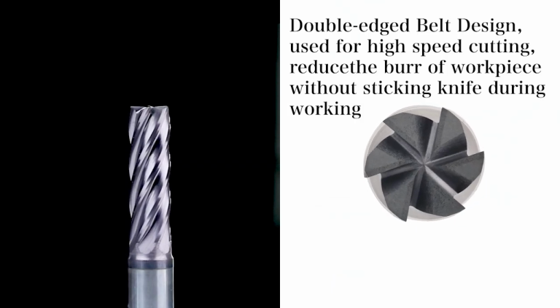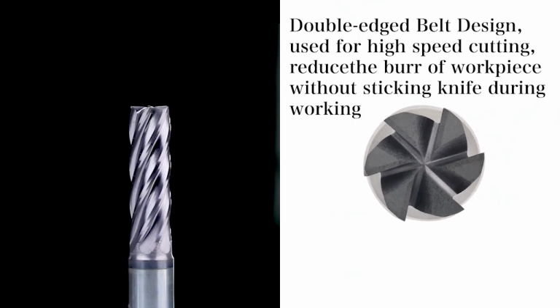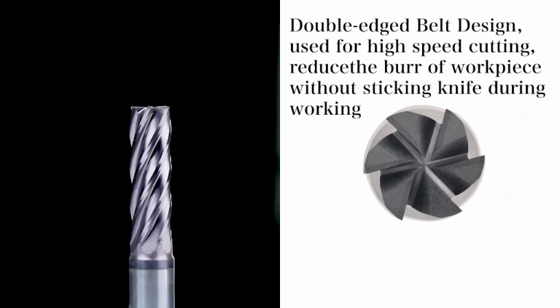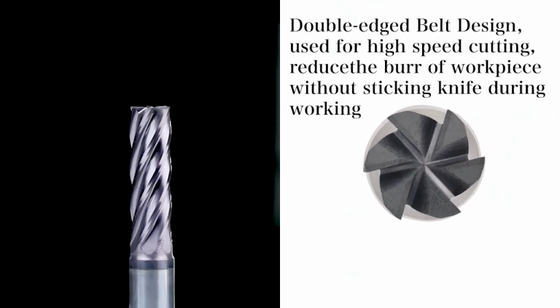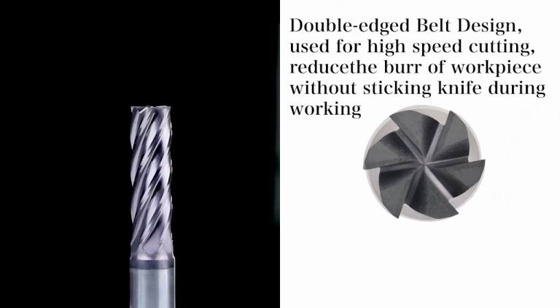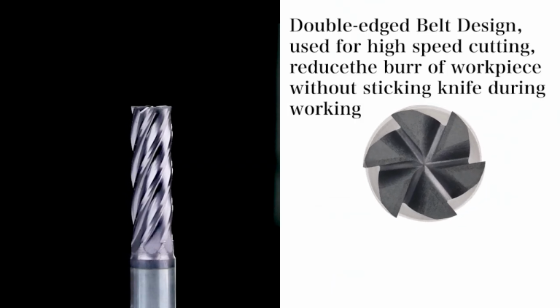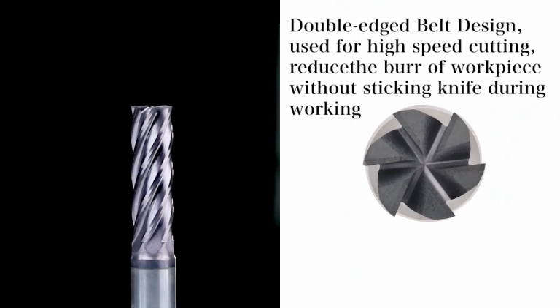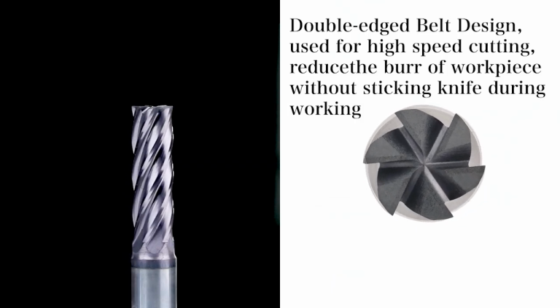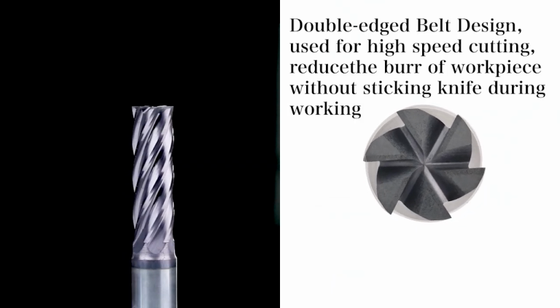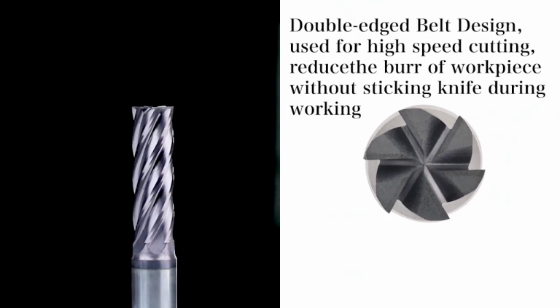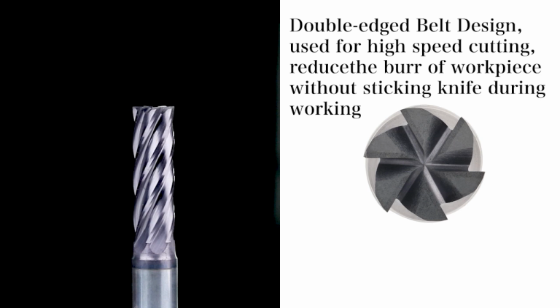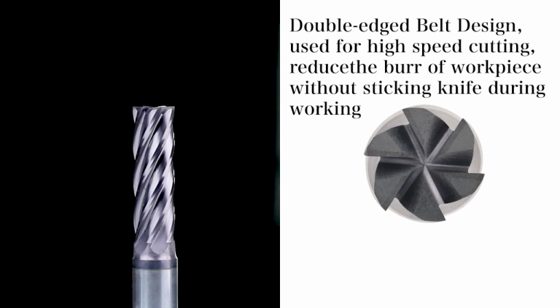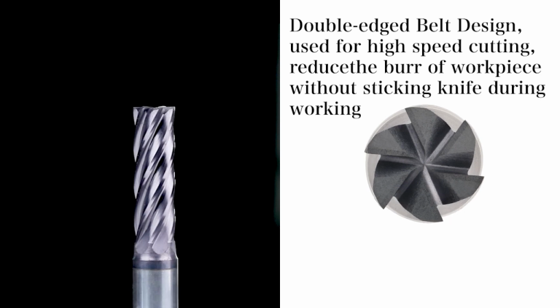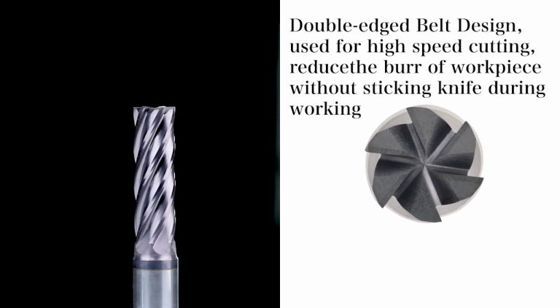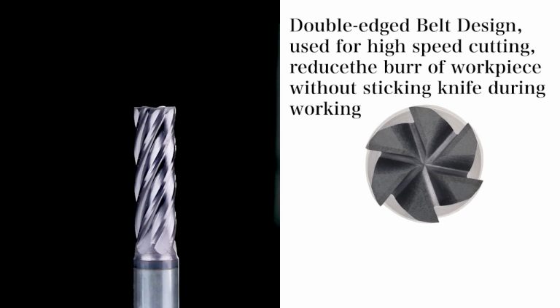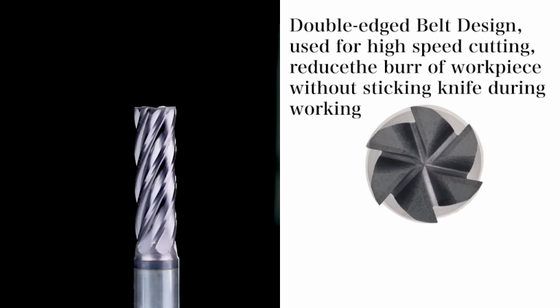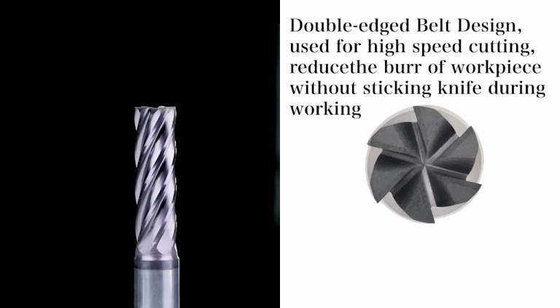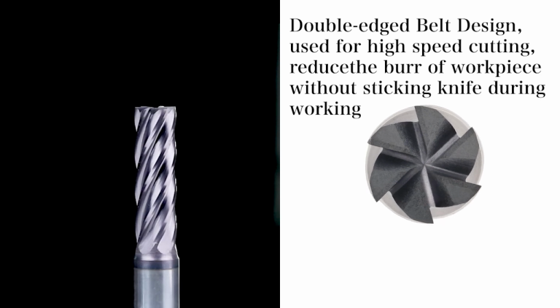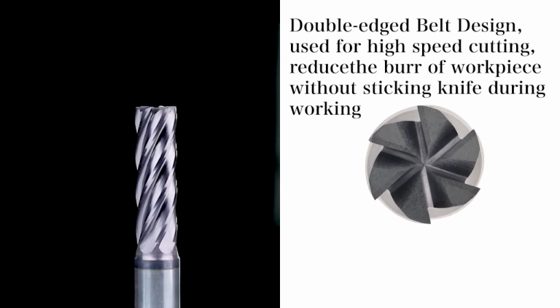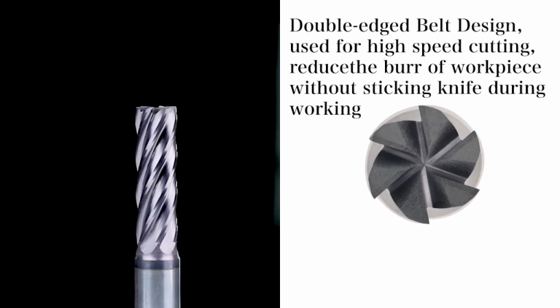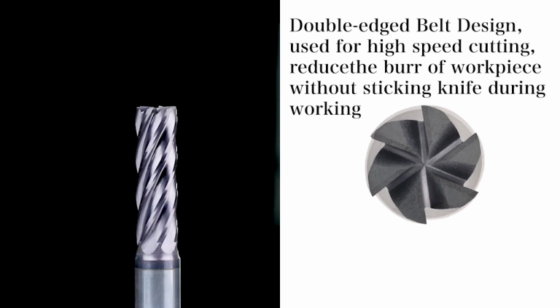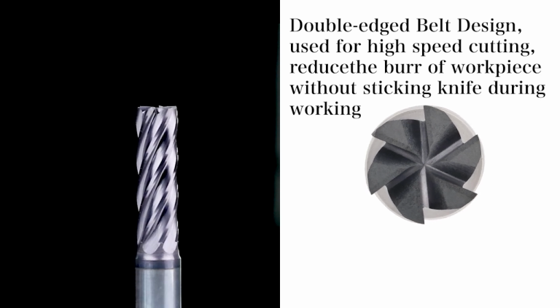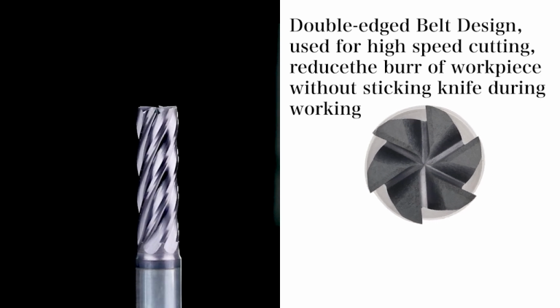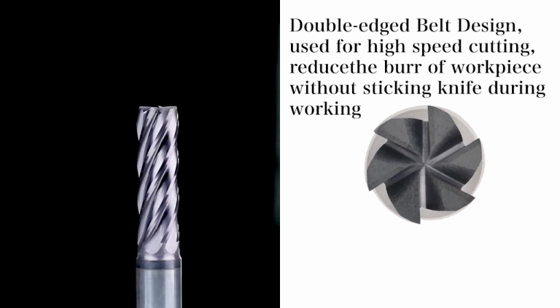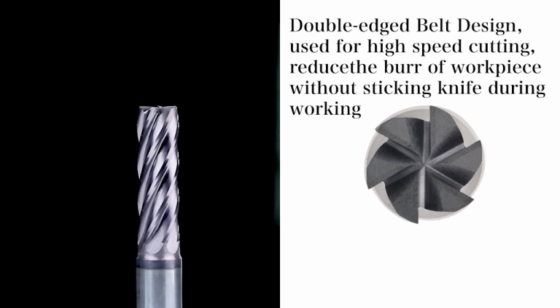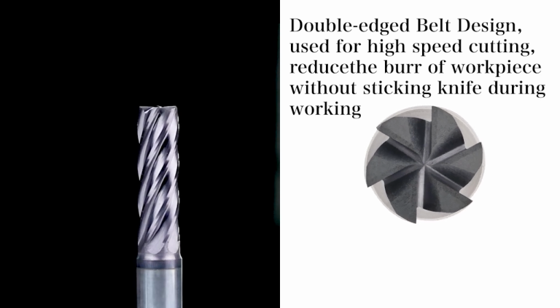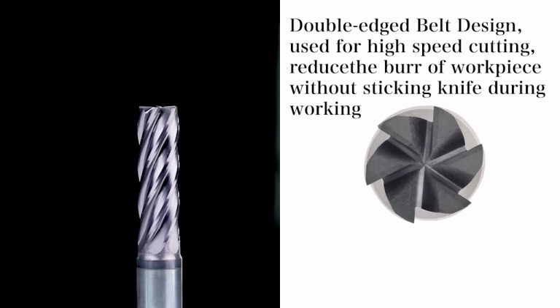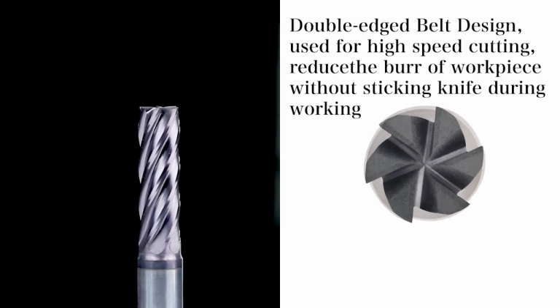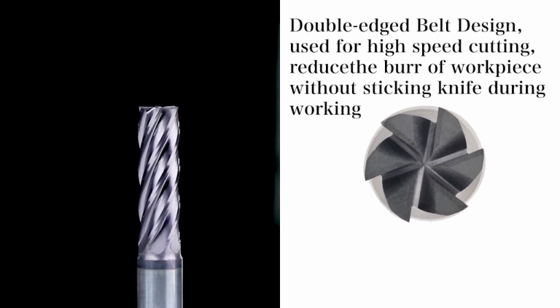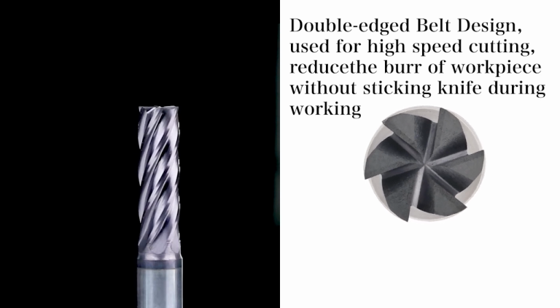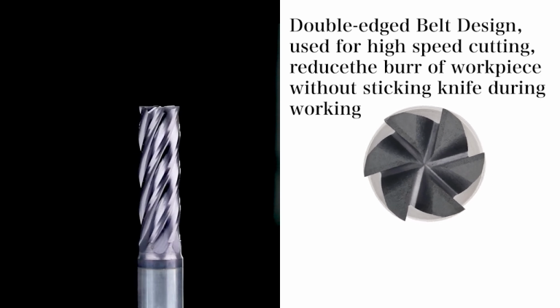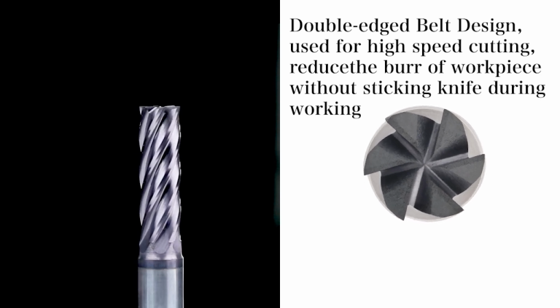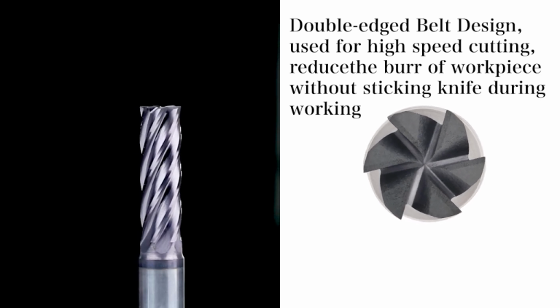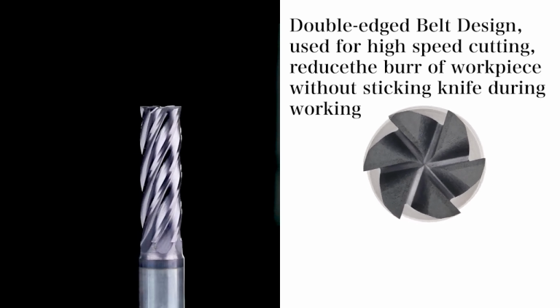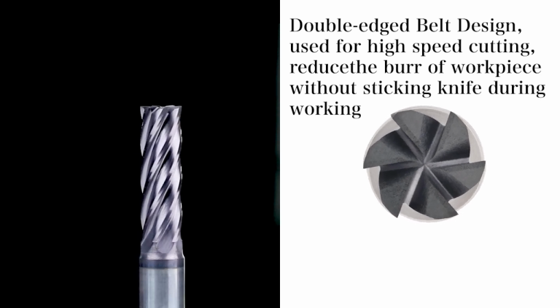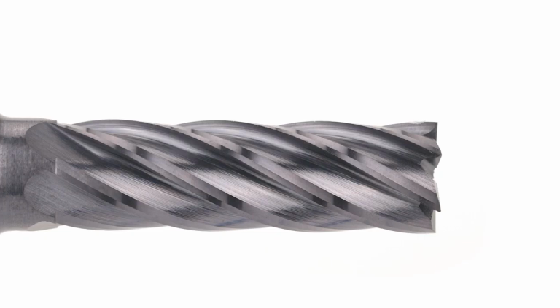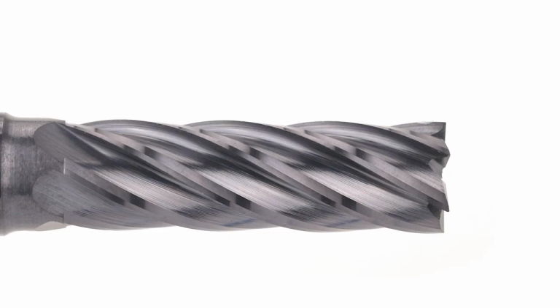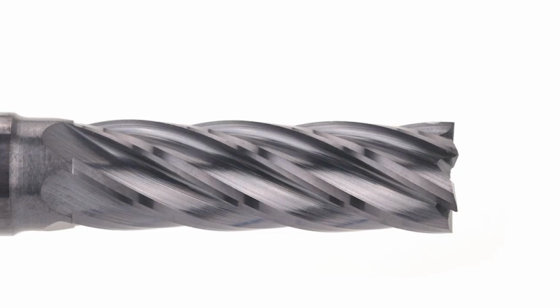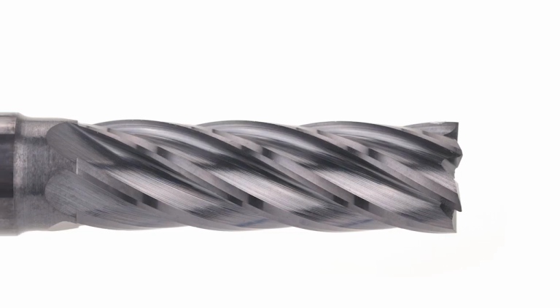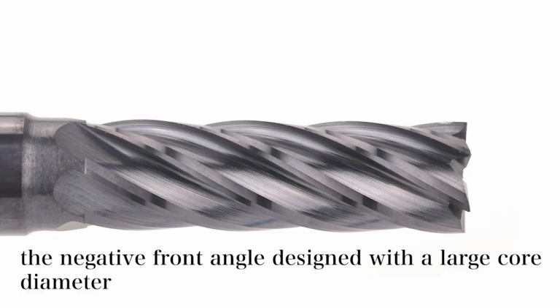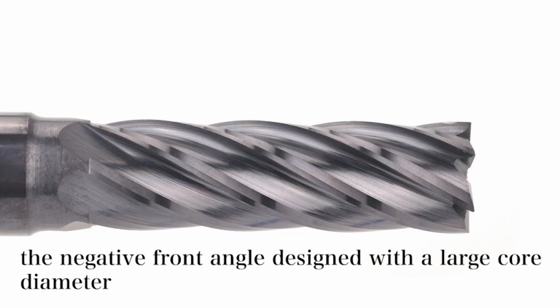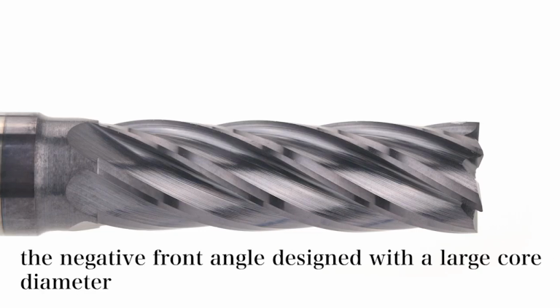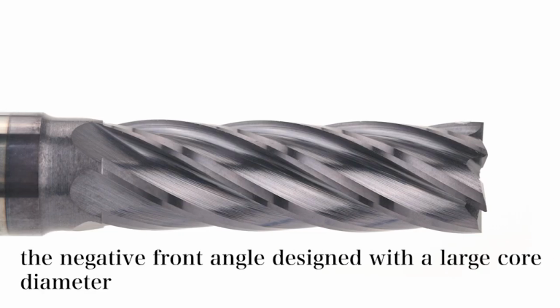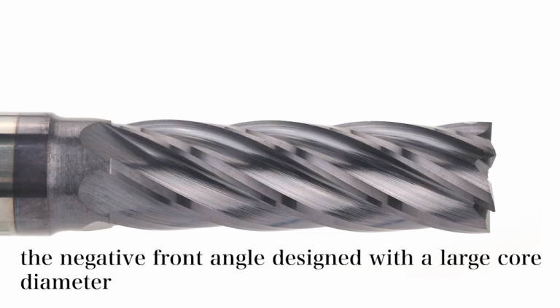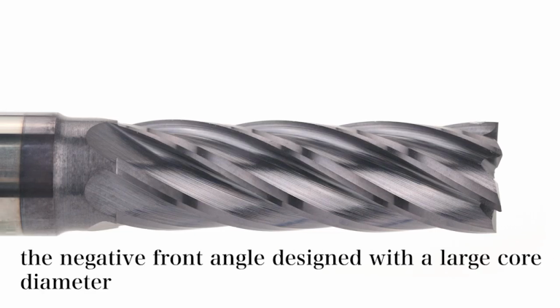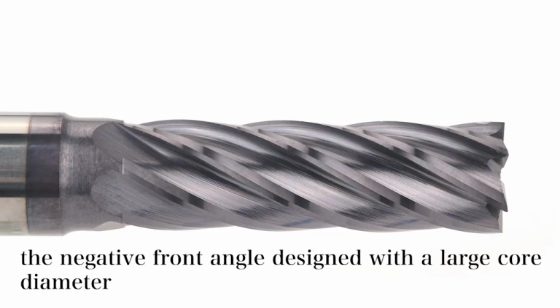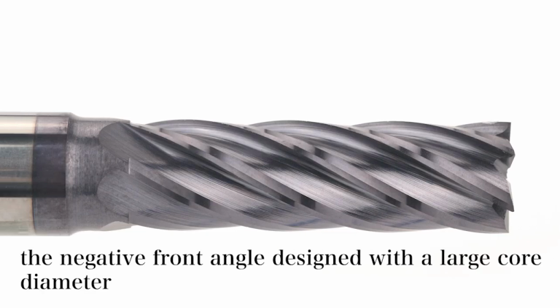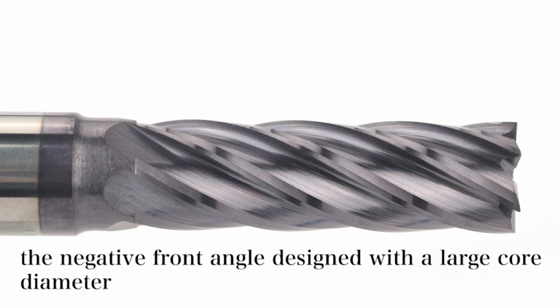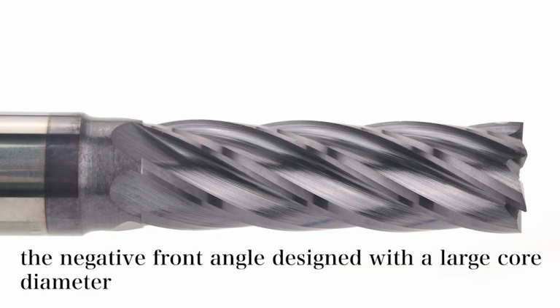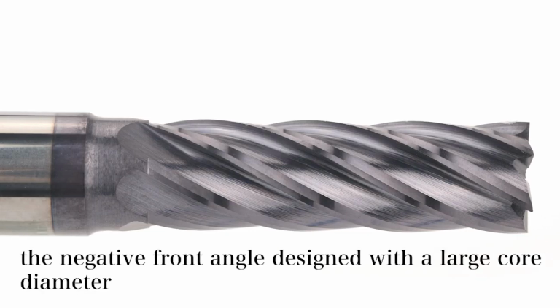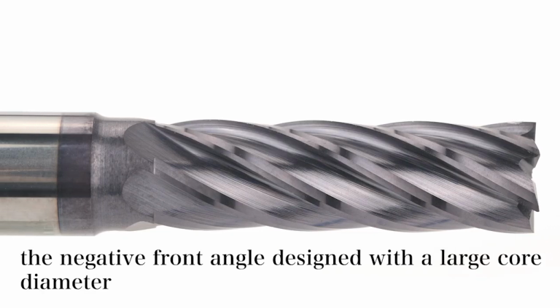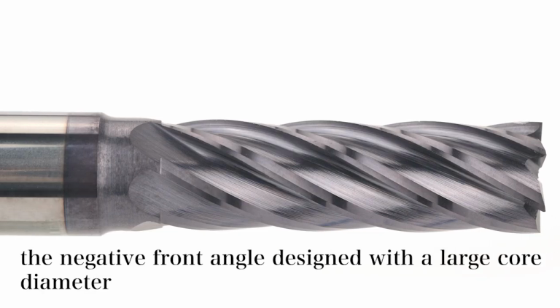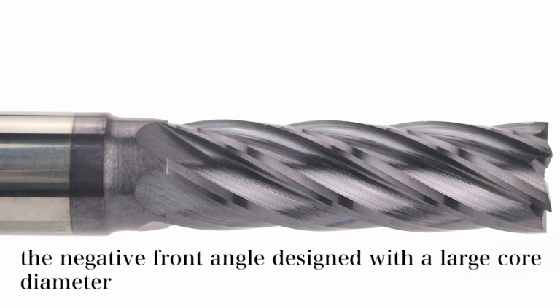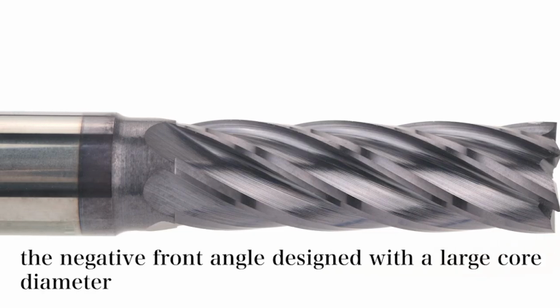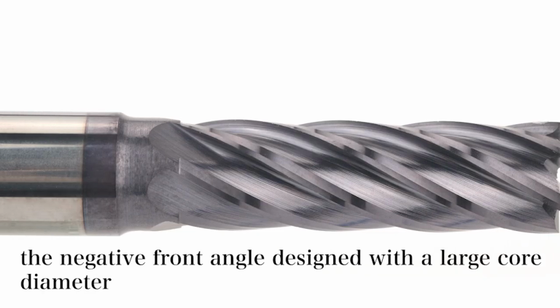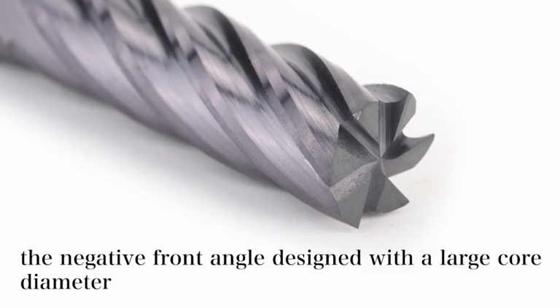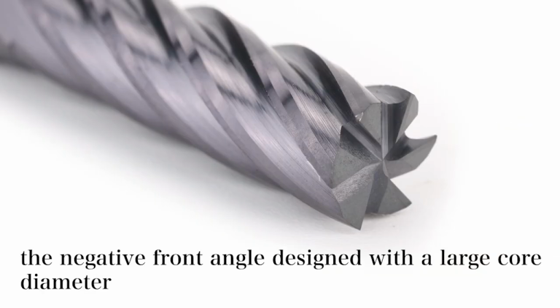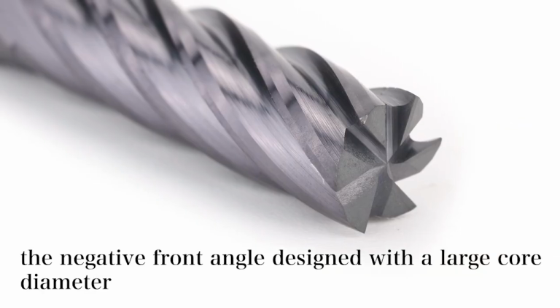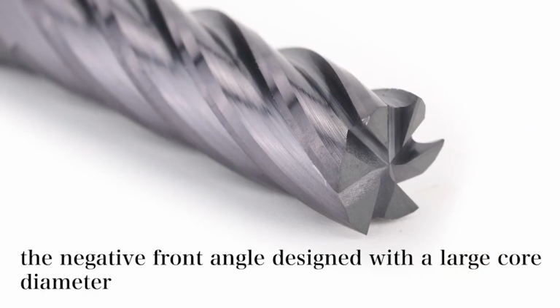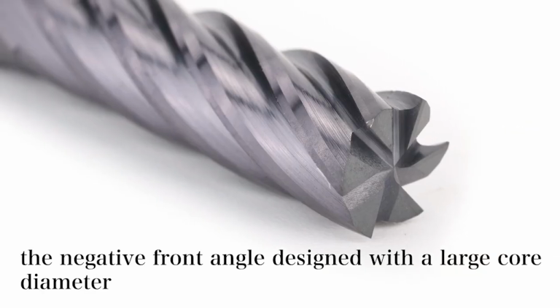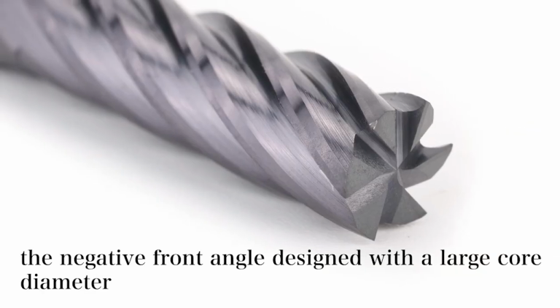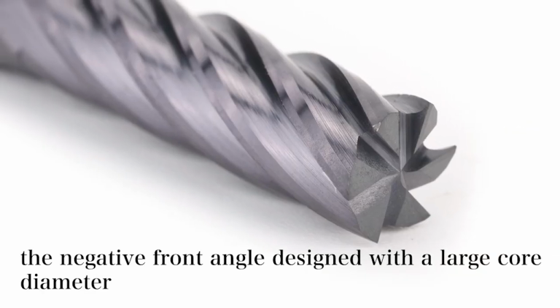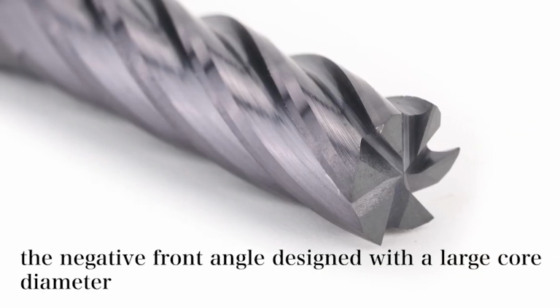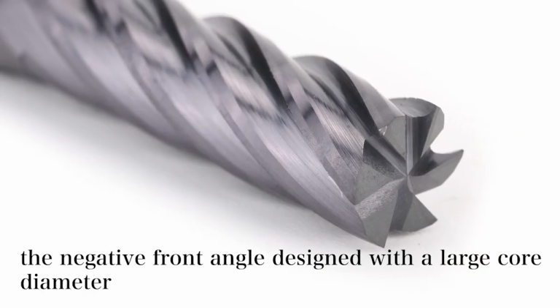Double-edged belt design, used for high-speed cutting, reduces the burr of the workpiece without sticking knife during working.